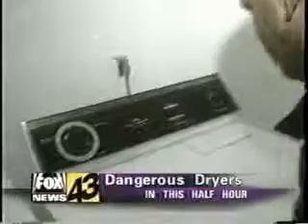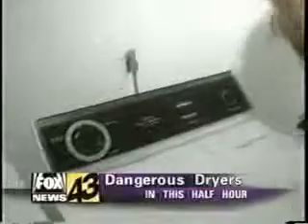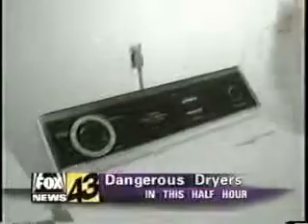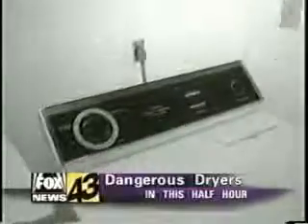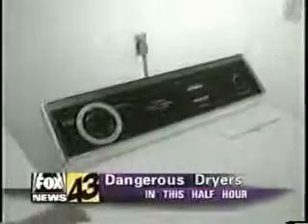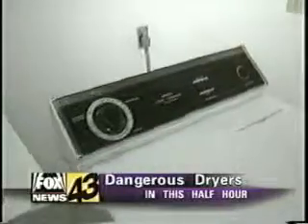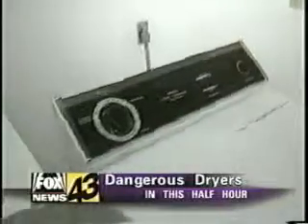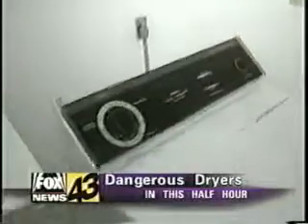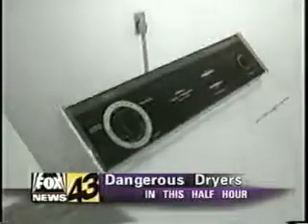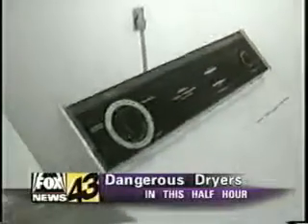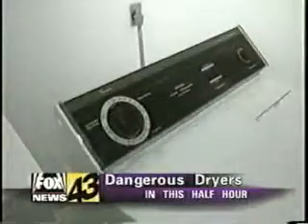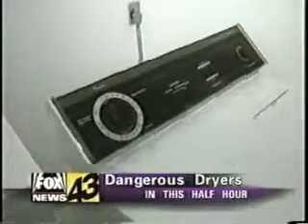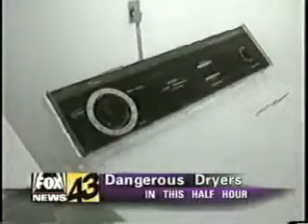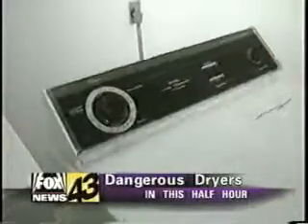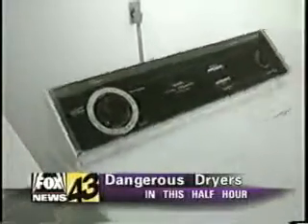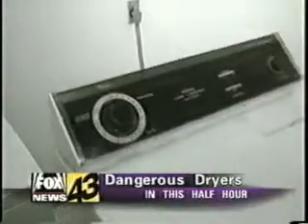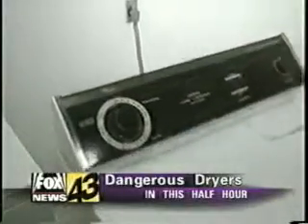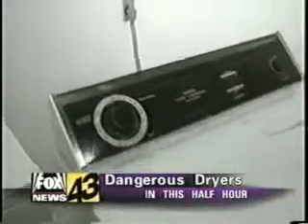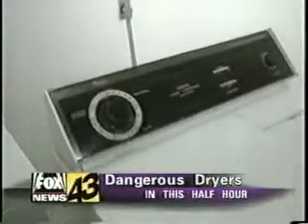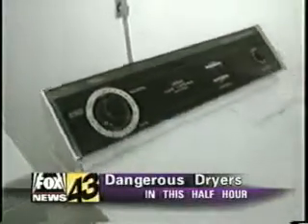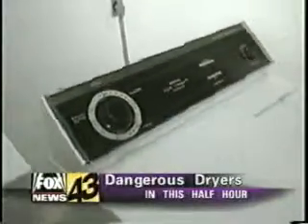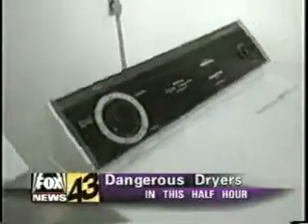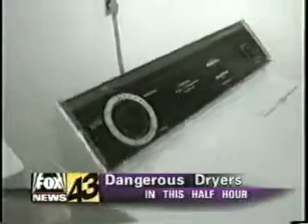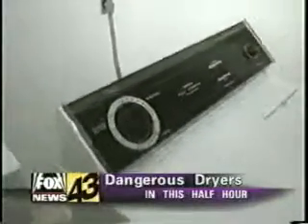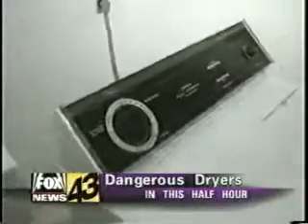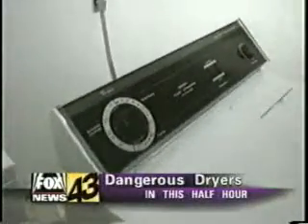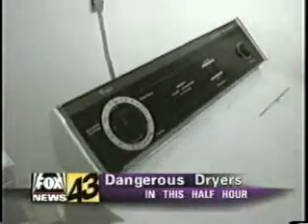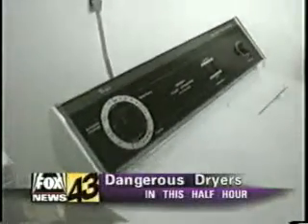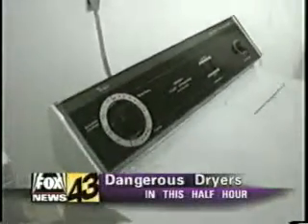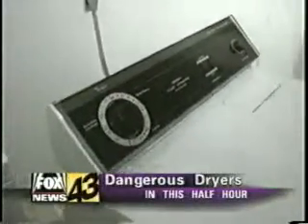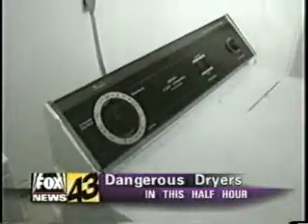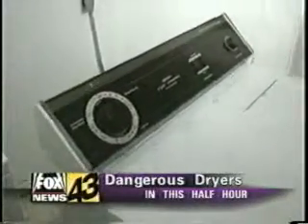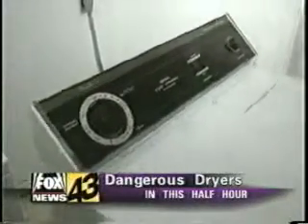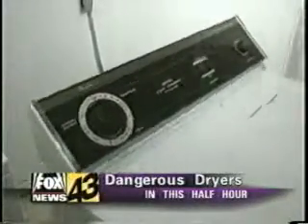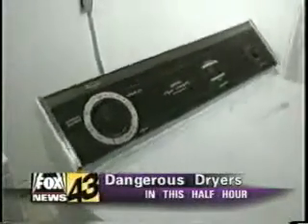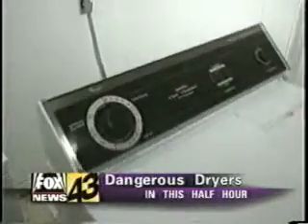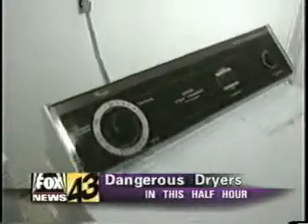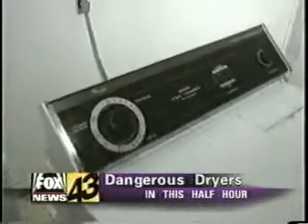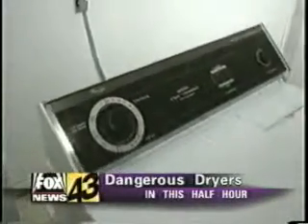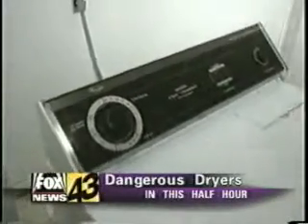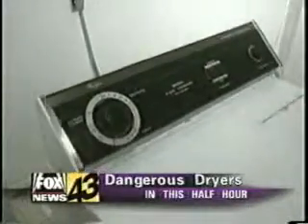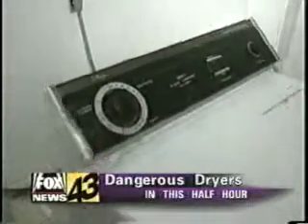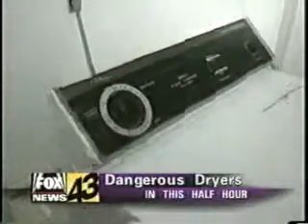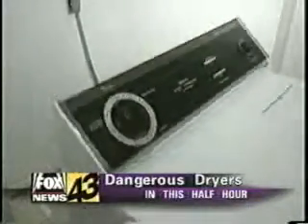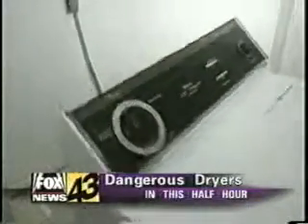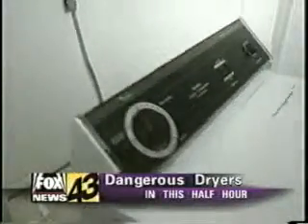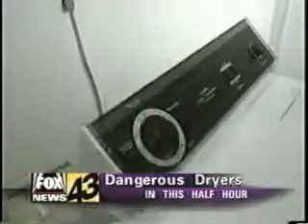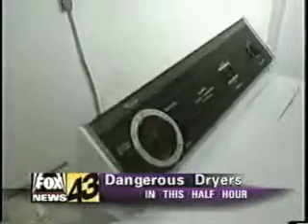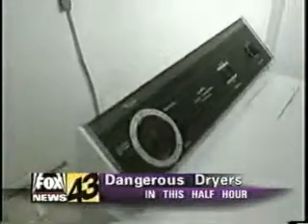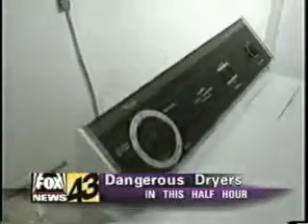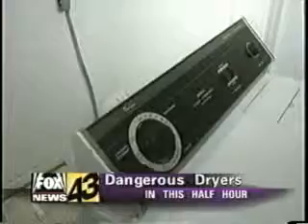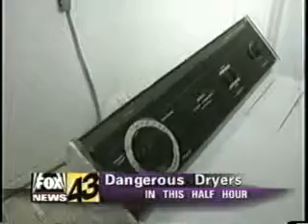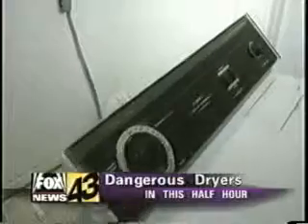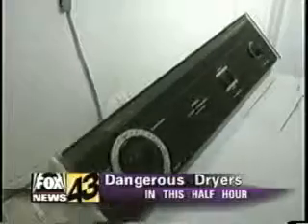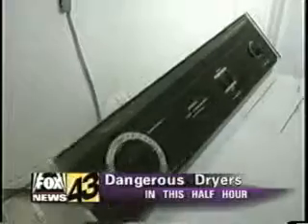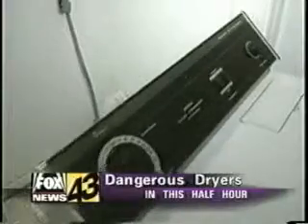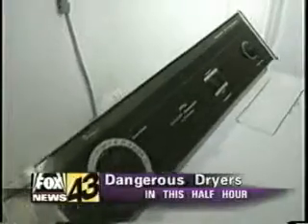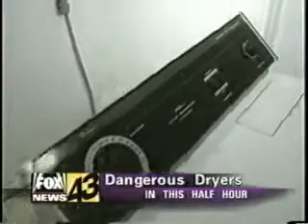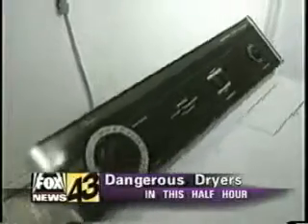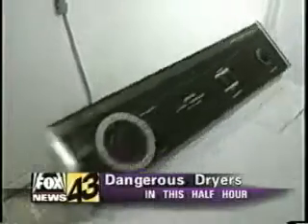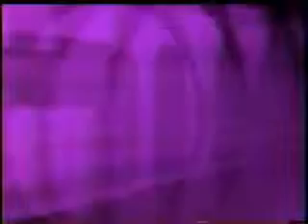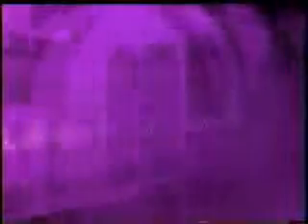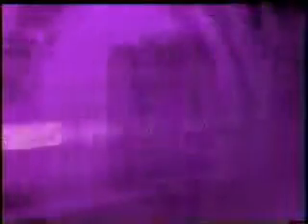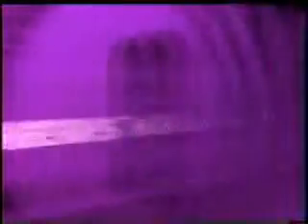The difference between a working appliance and calling the fire department — what you should know about dangerous dryers.